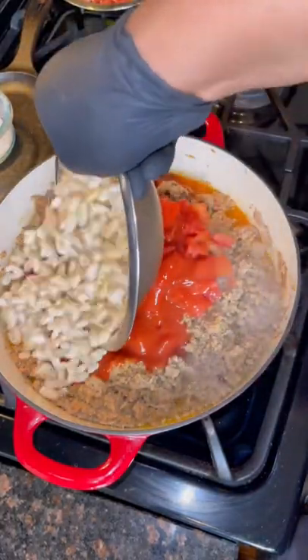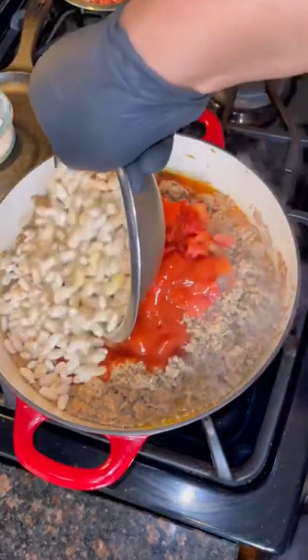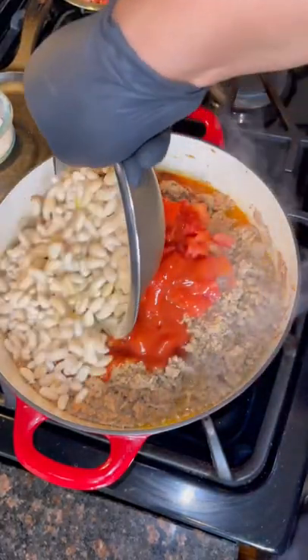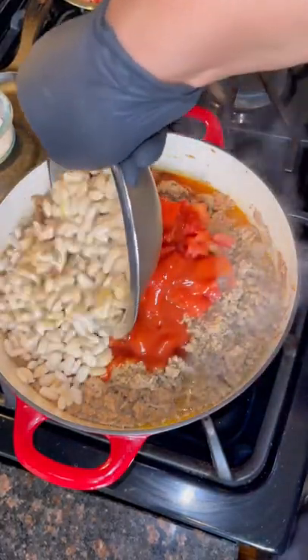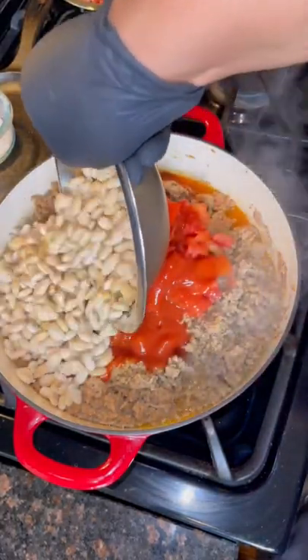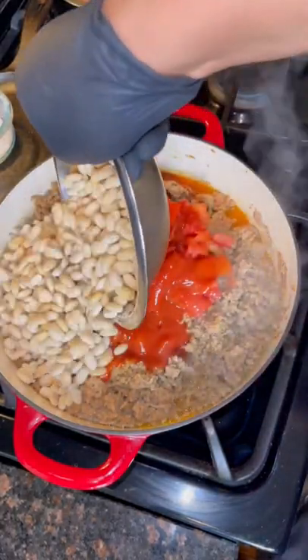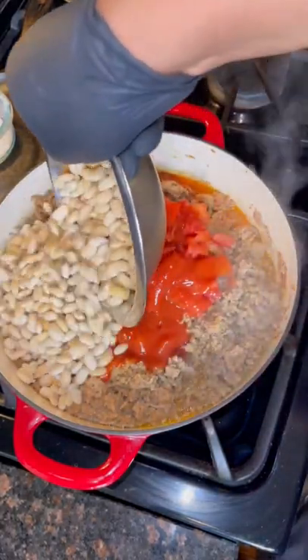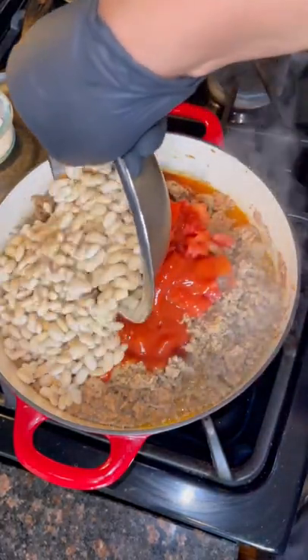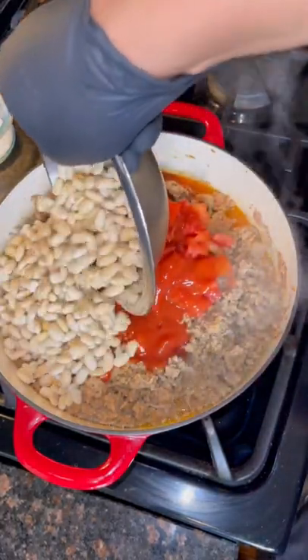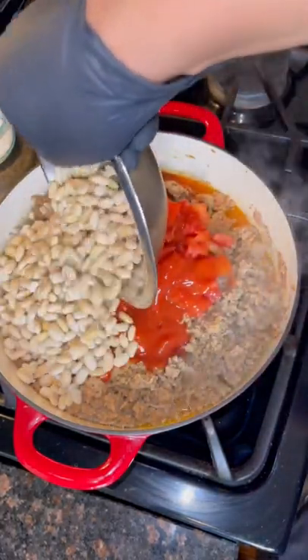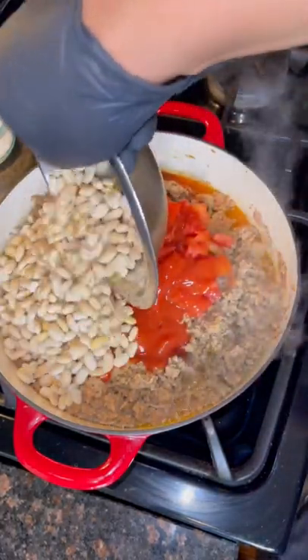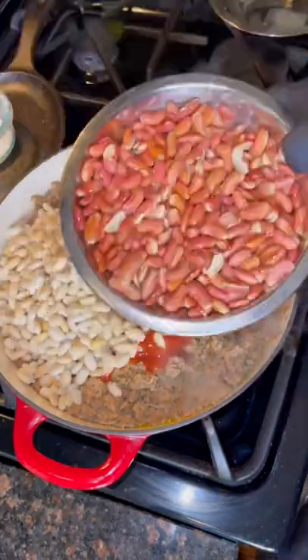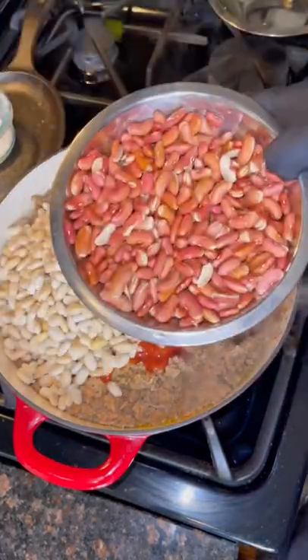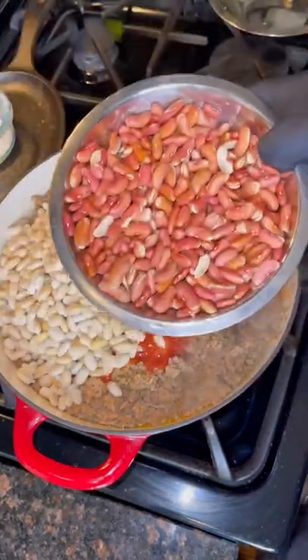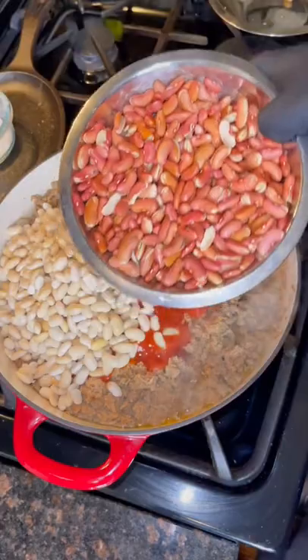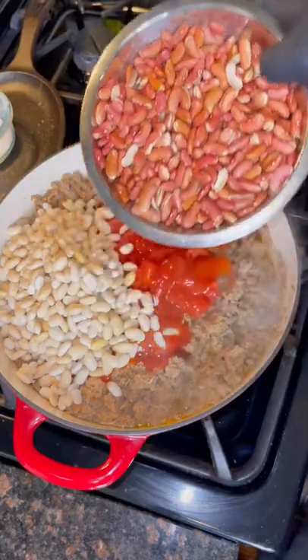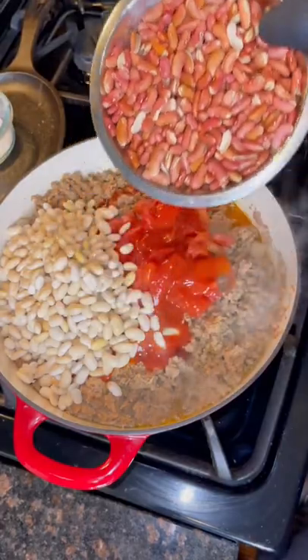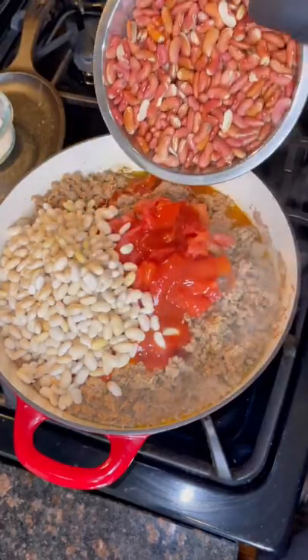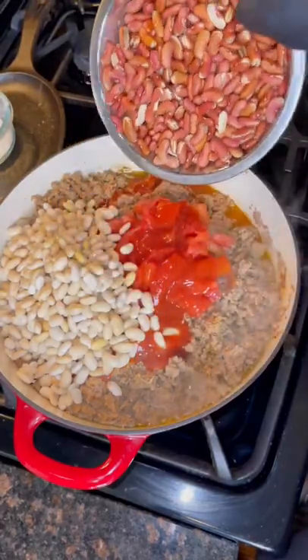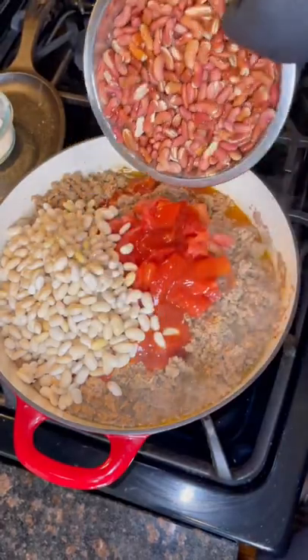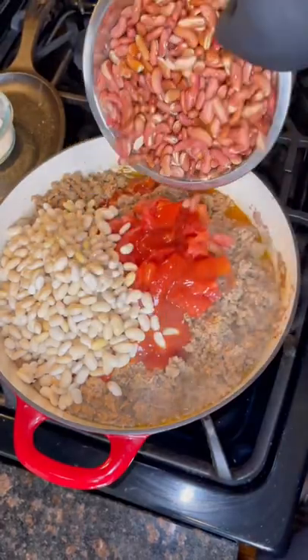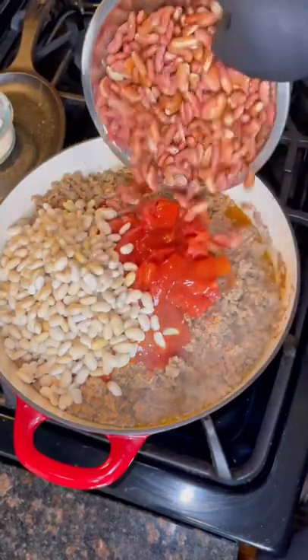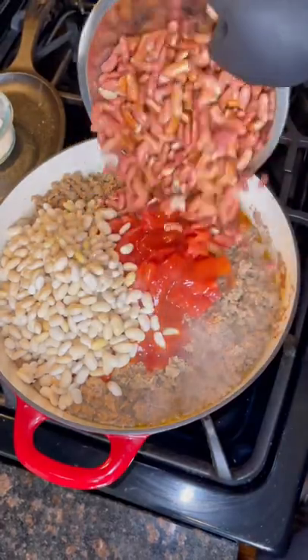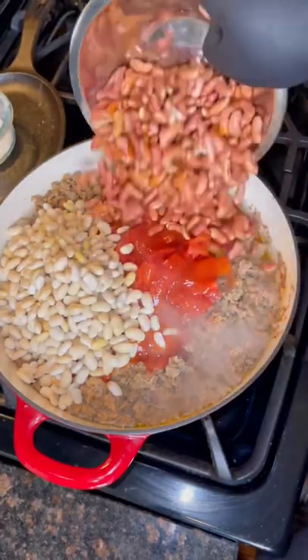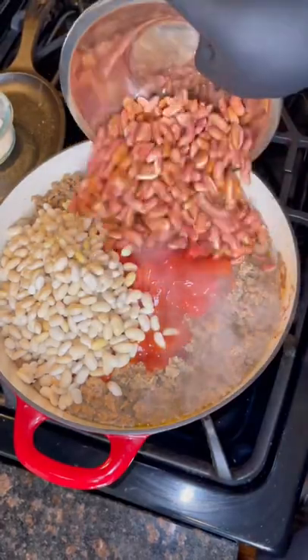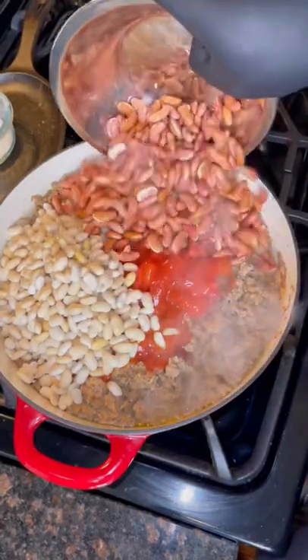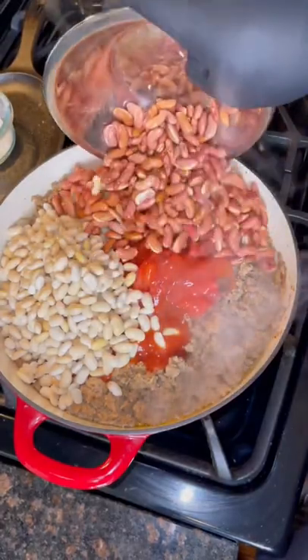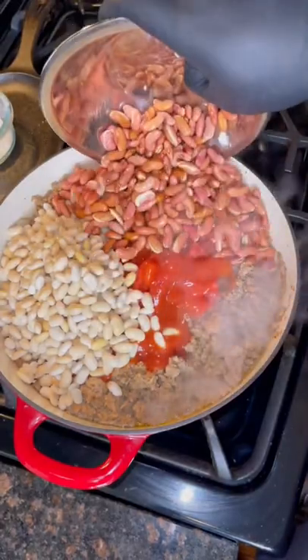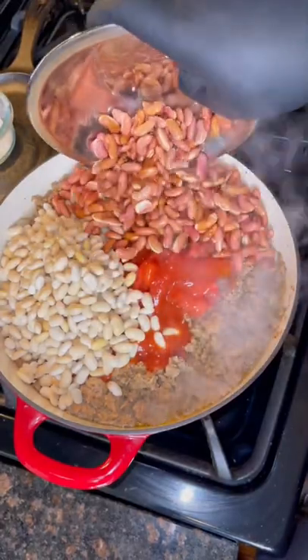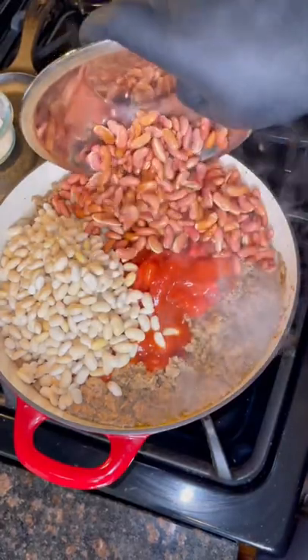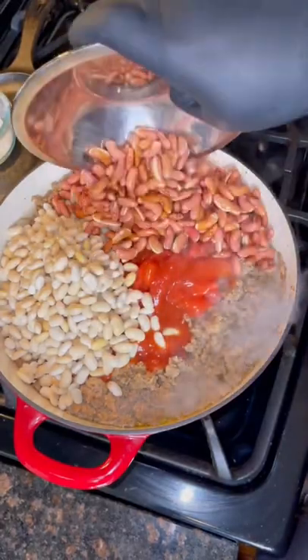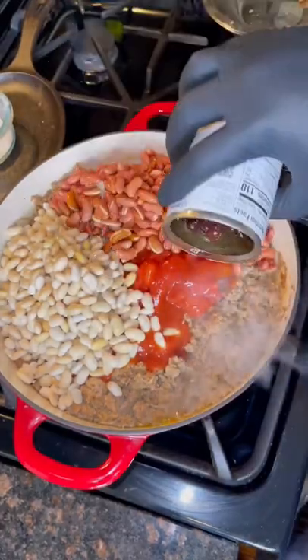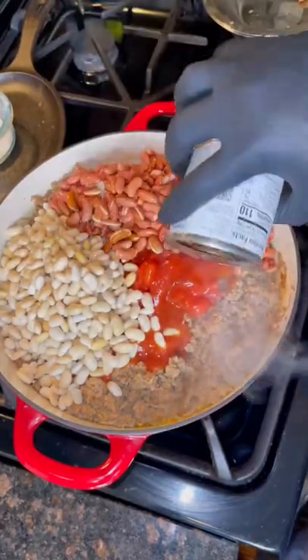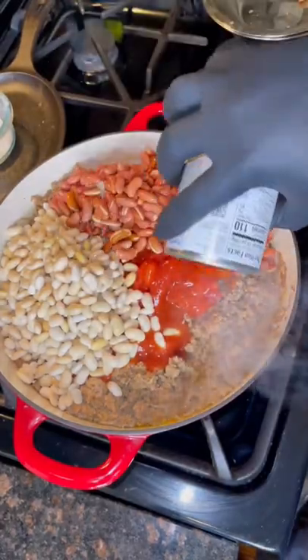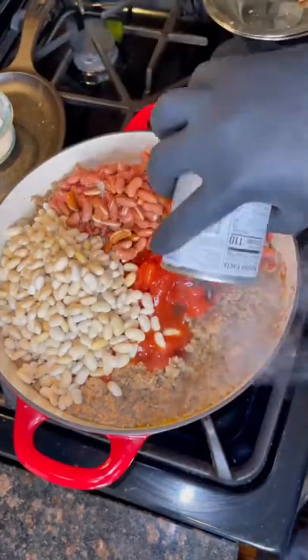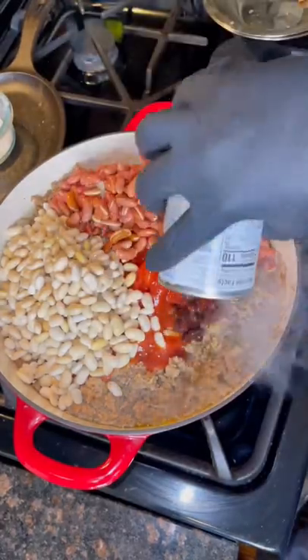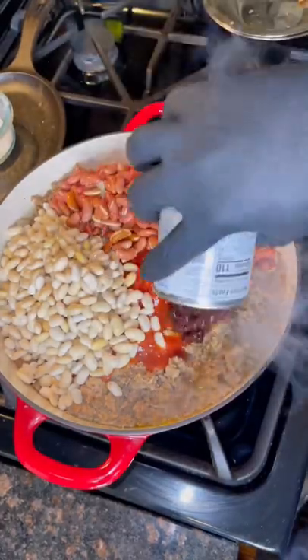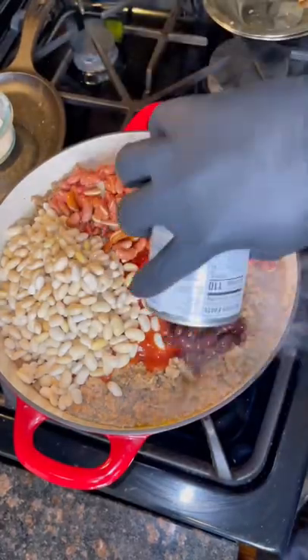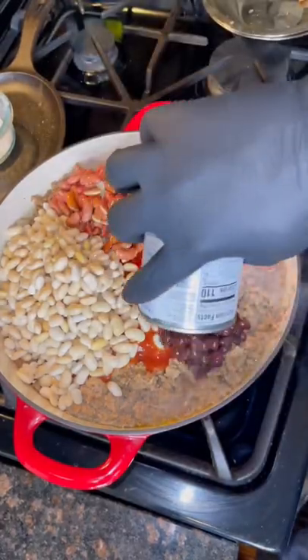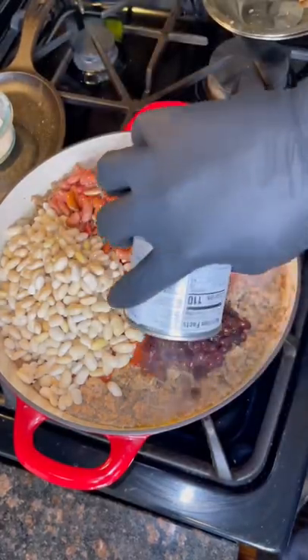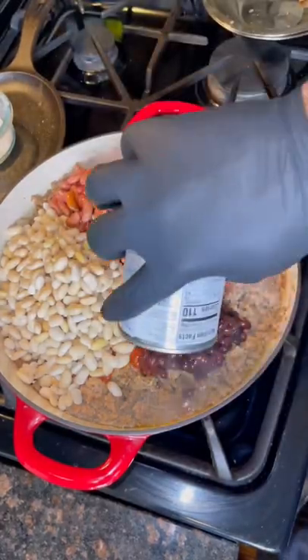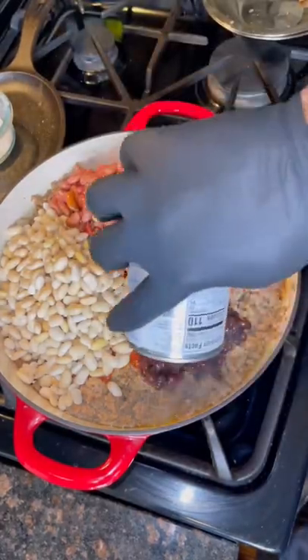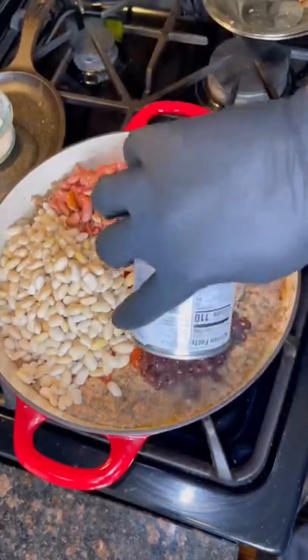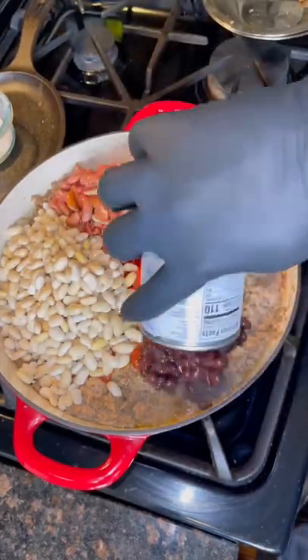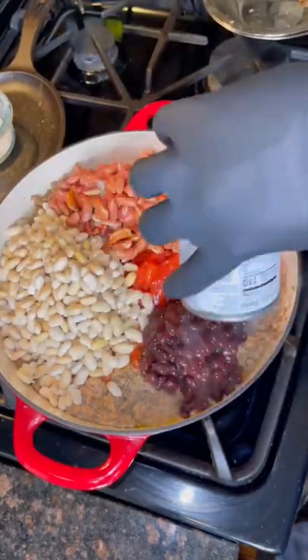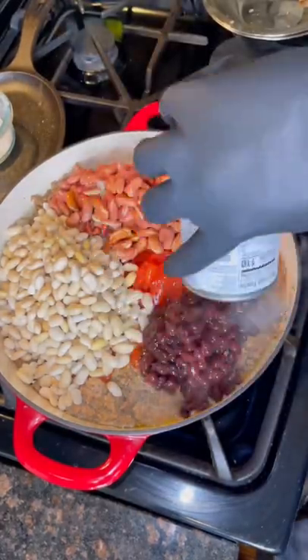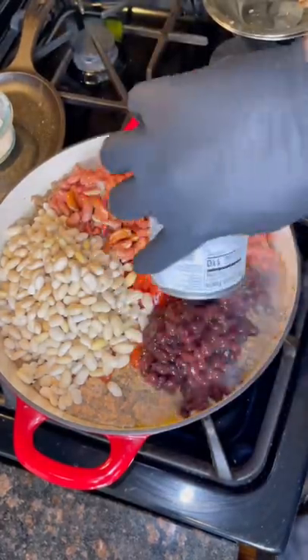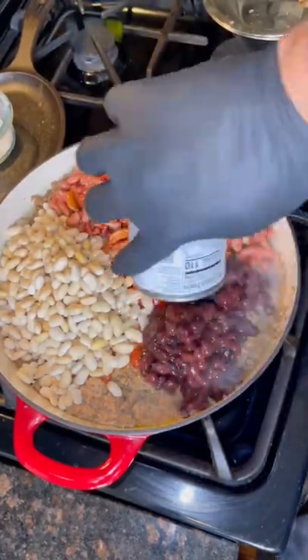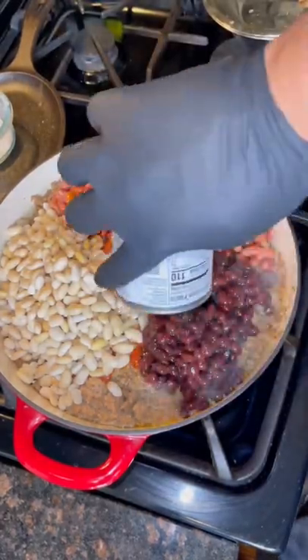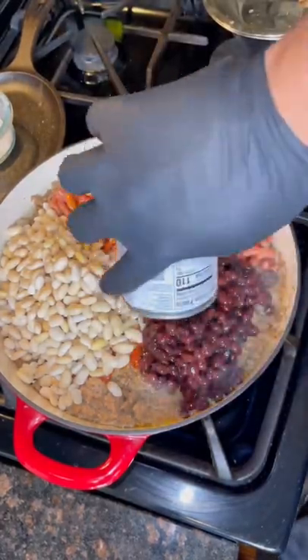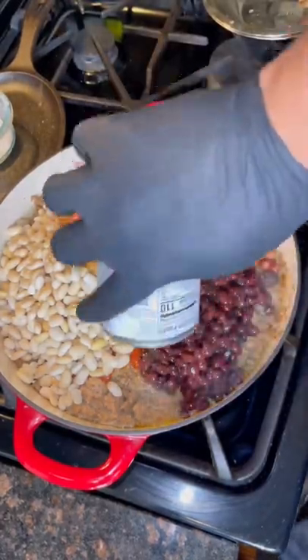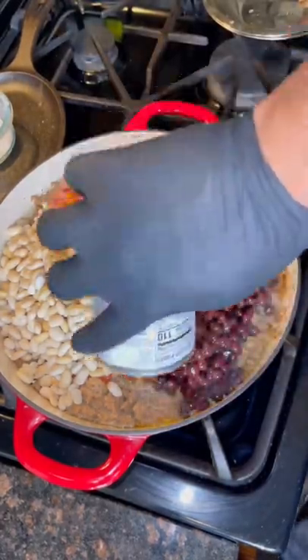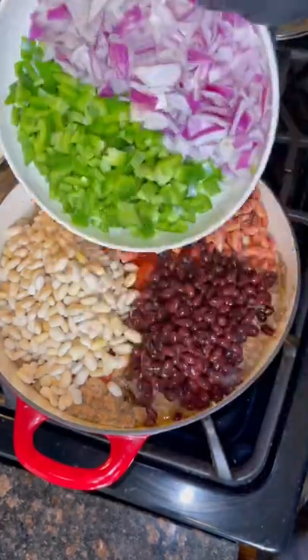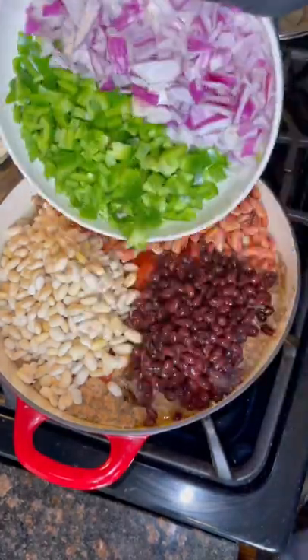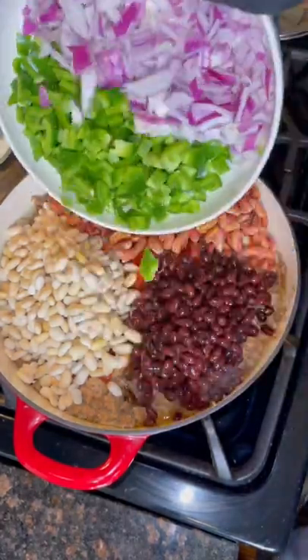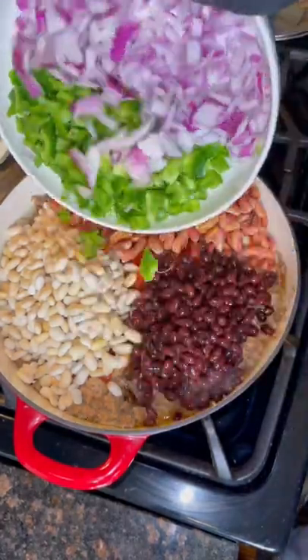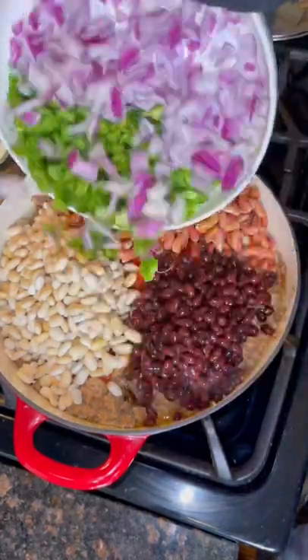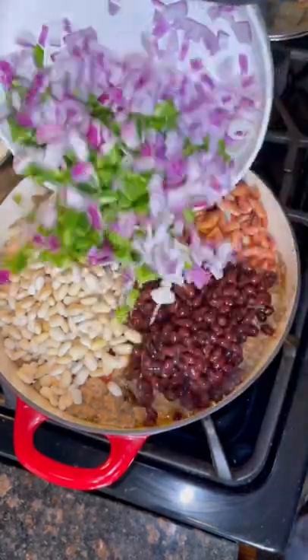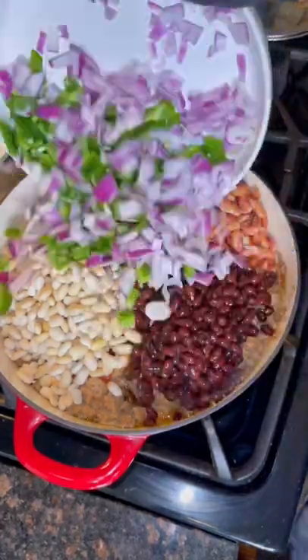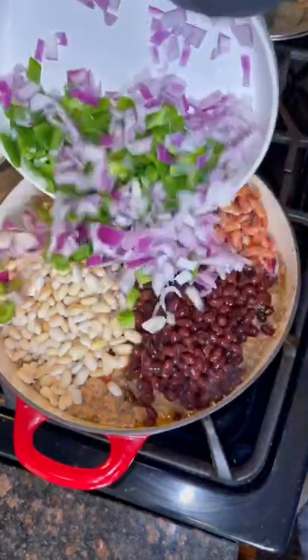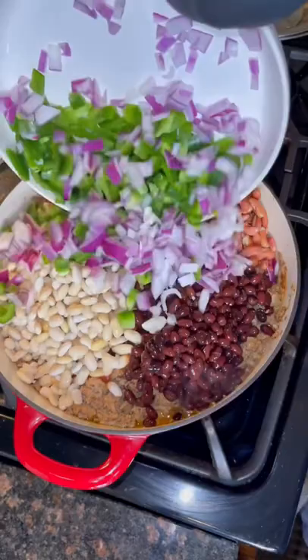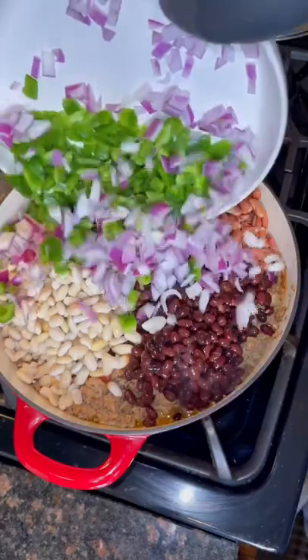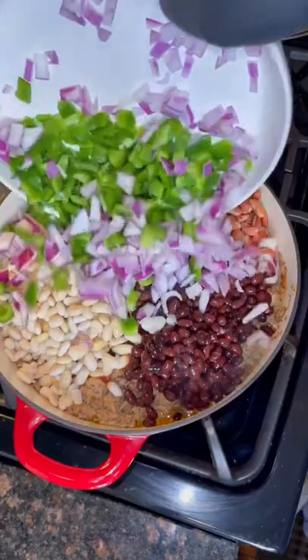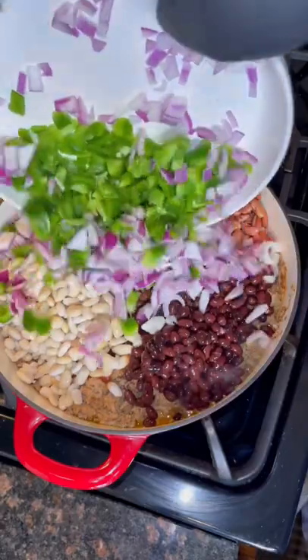I'm using white northern beans, red kidney beans, and black beans. Make sure you soak your beans overnight.